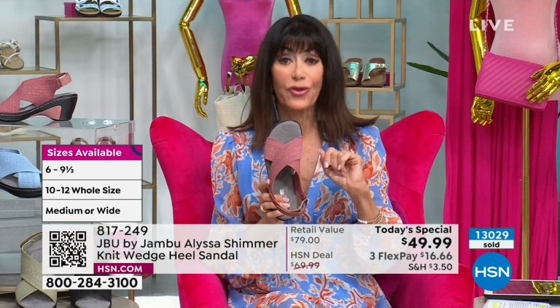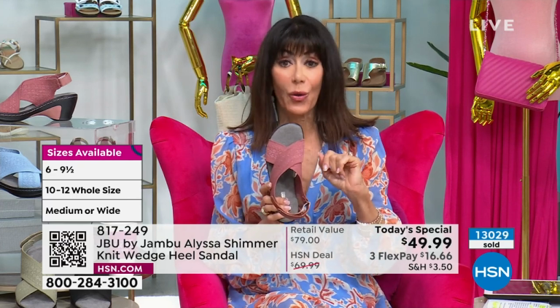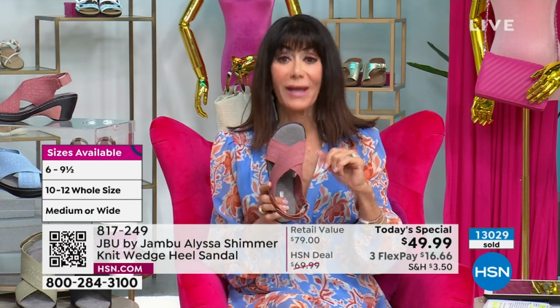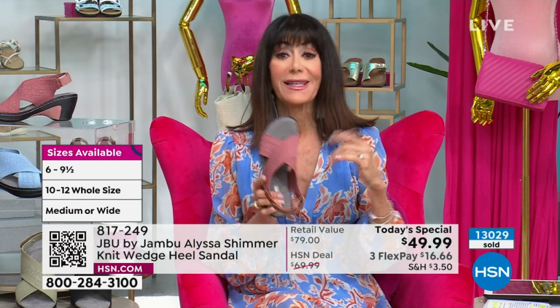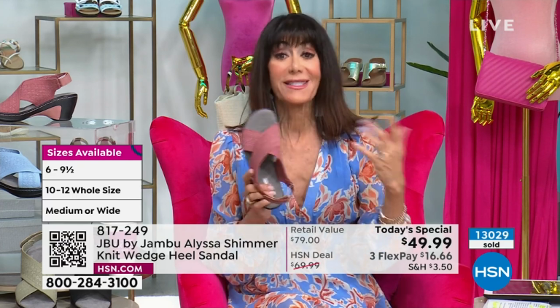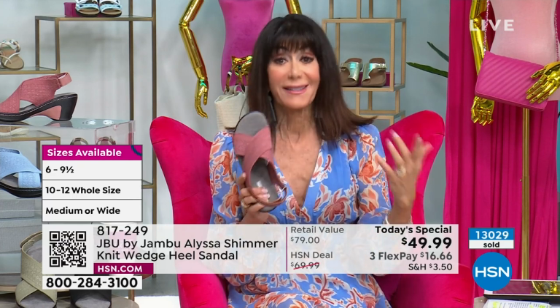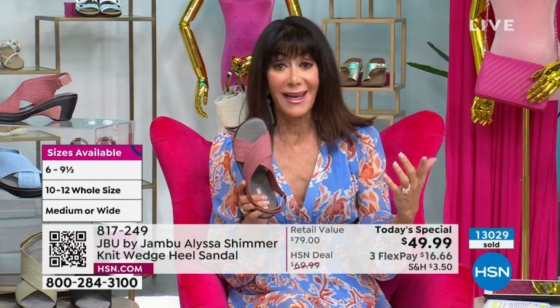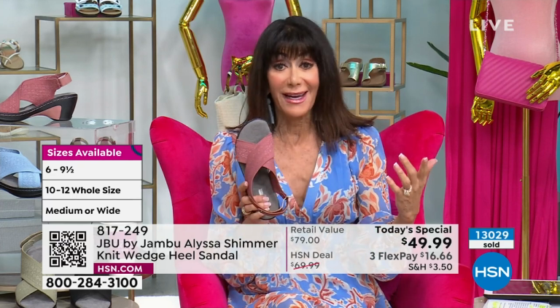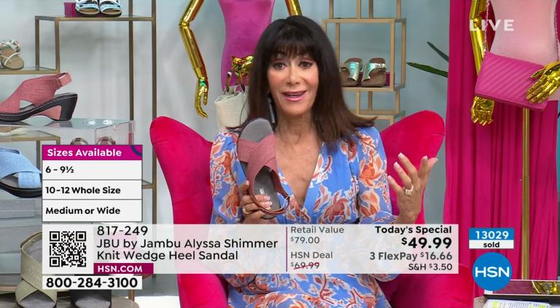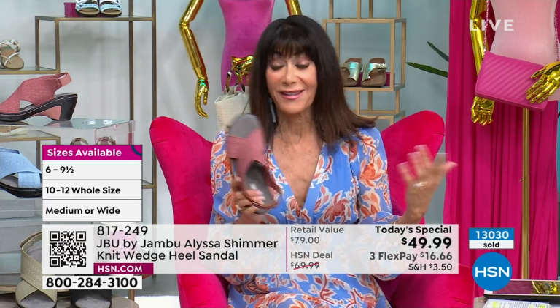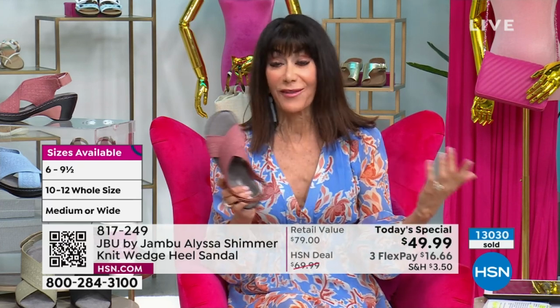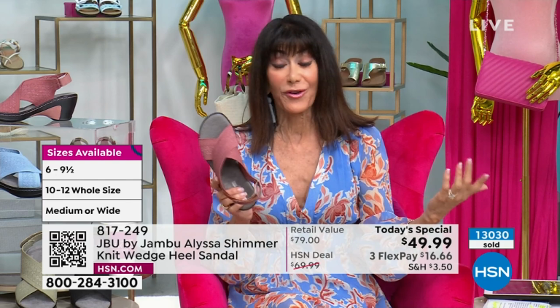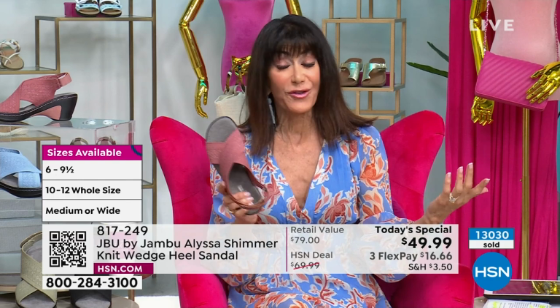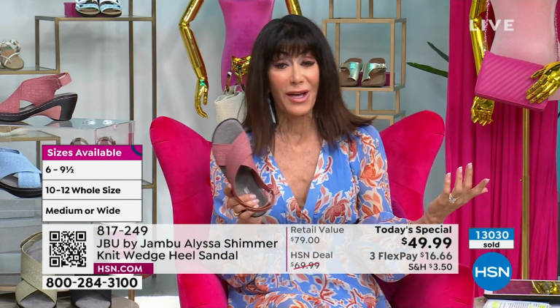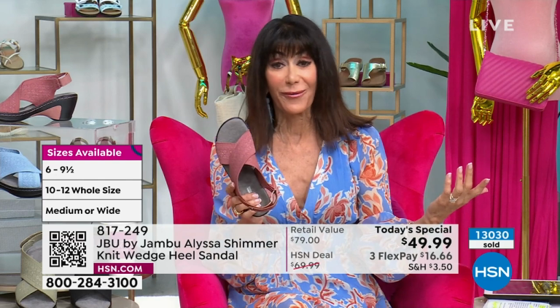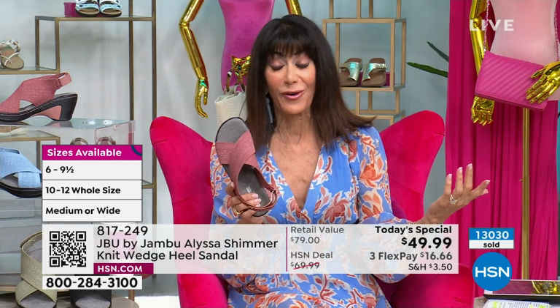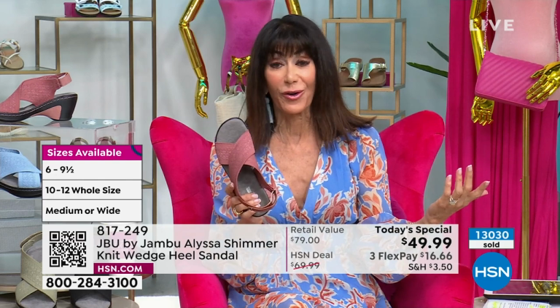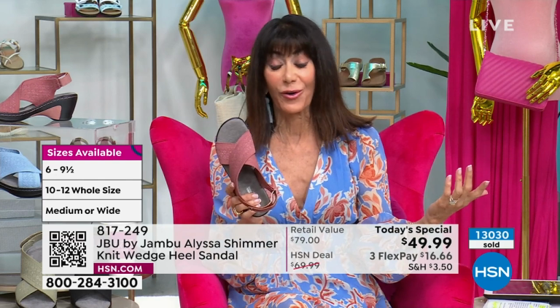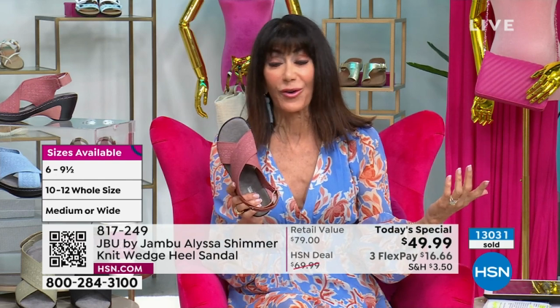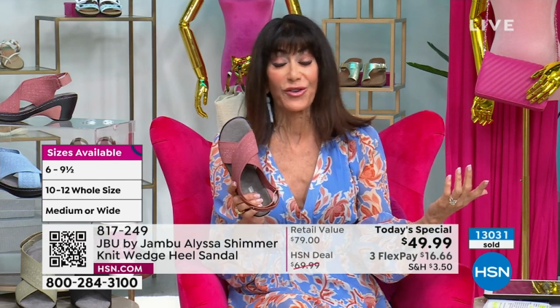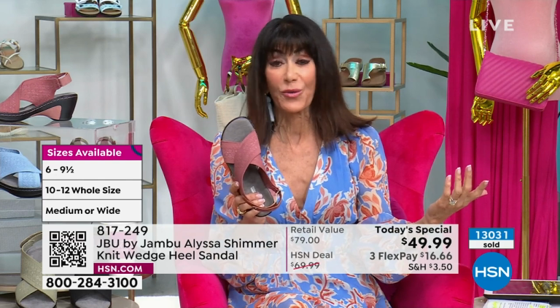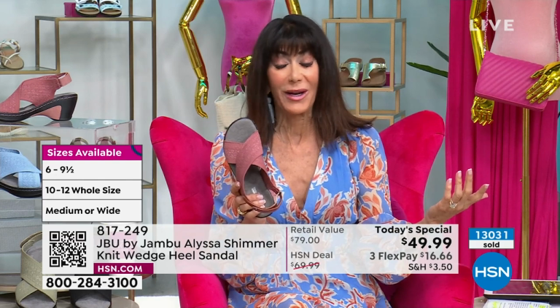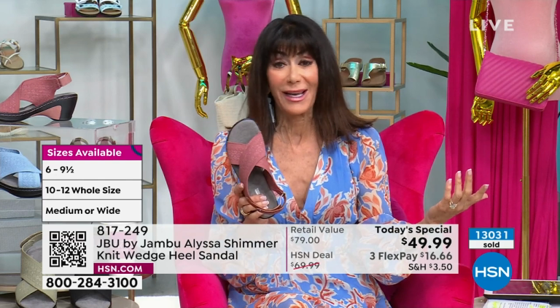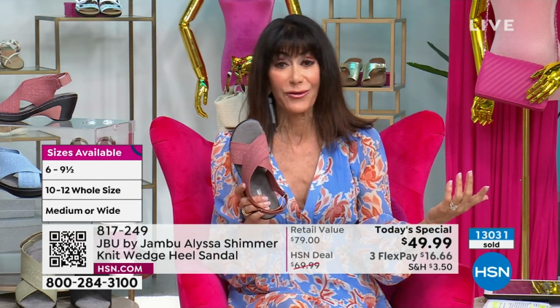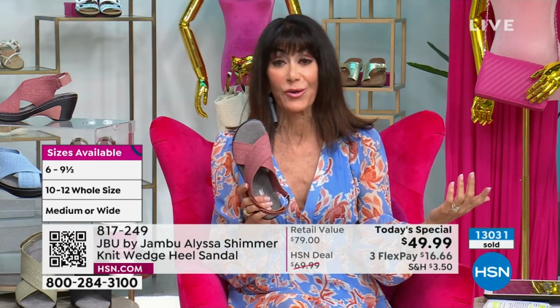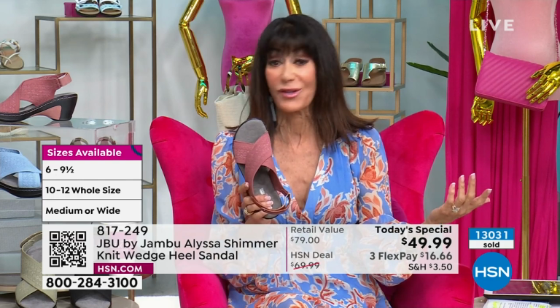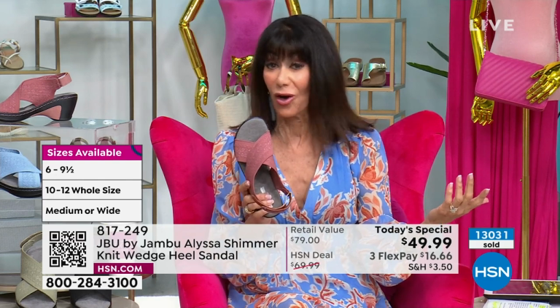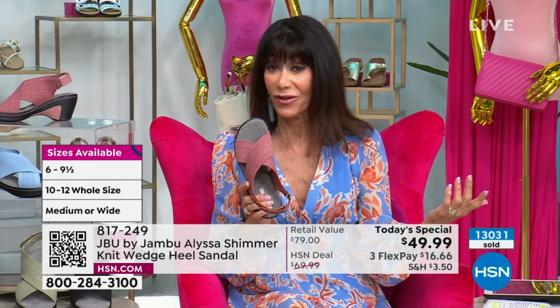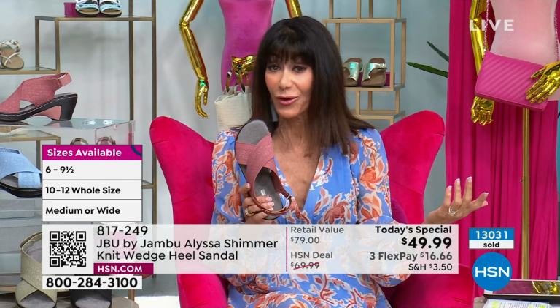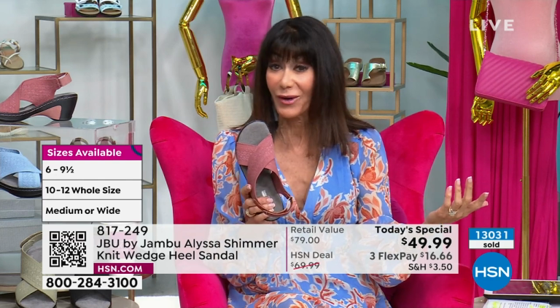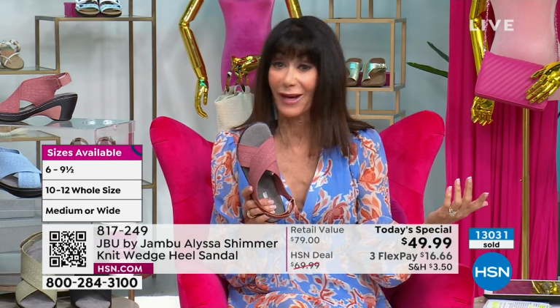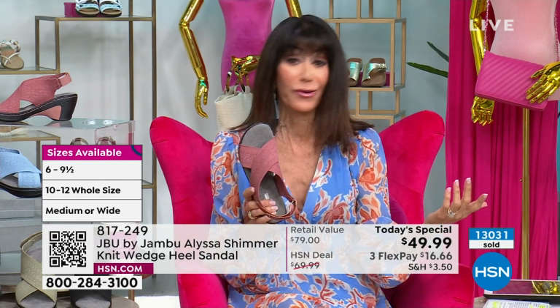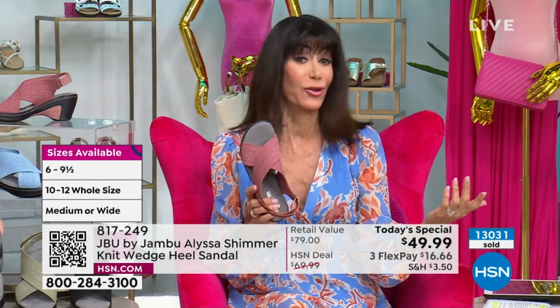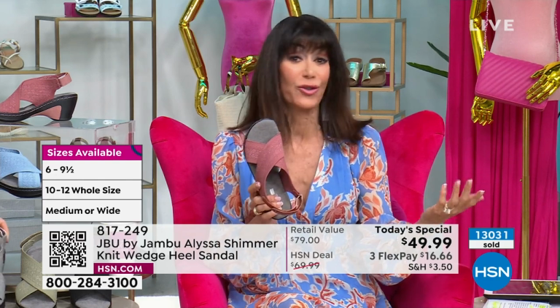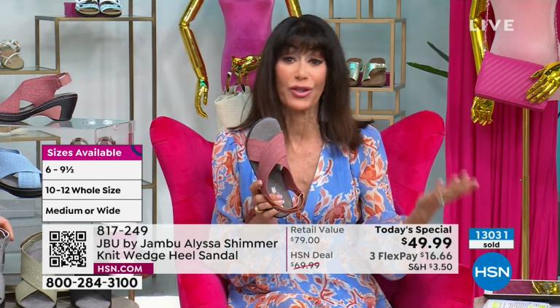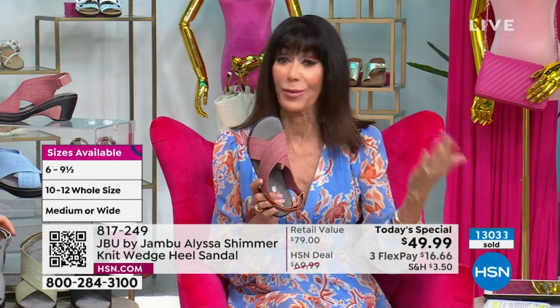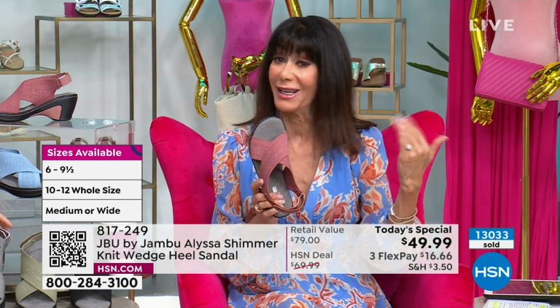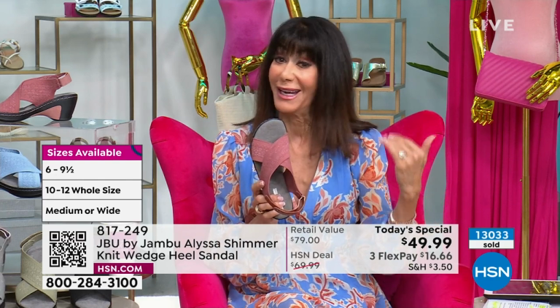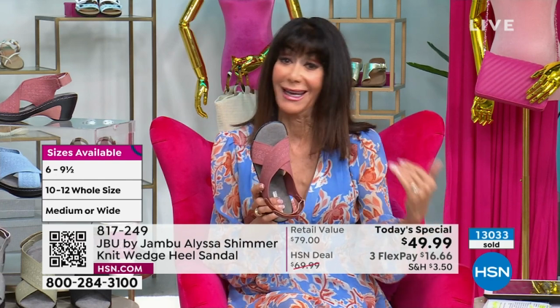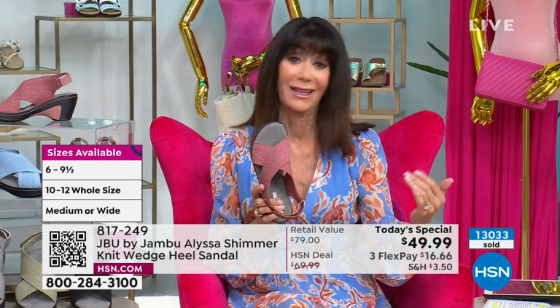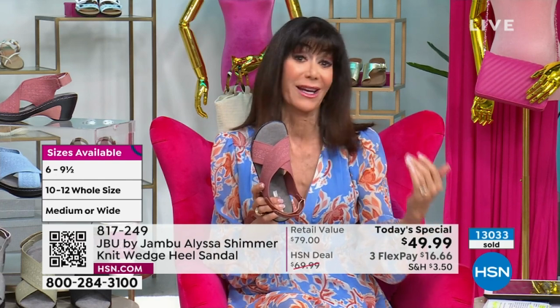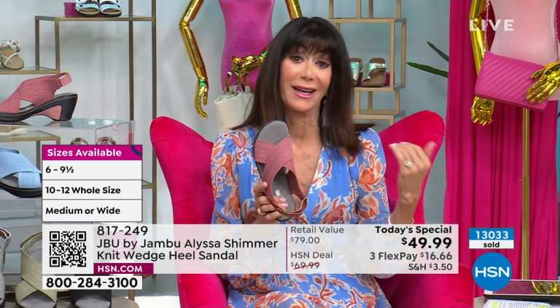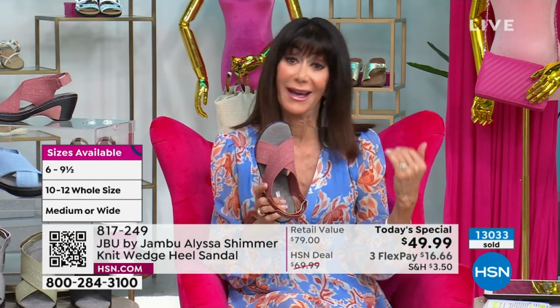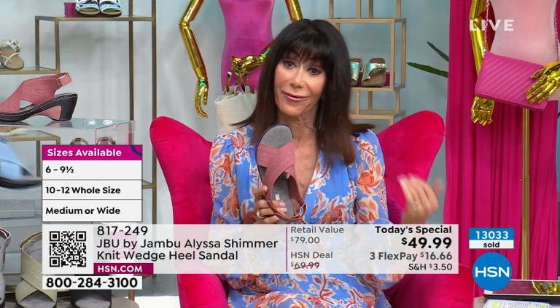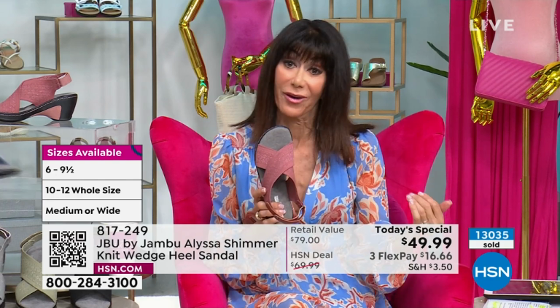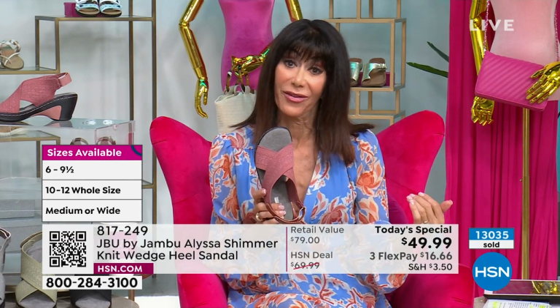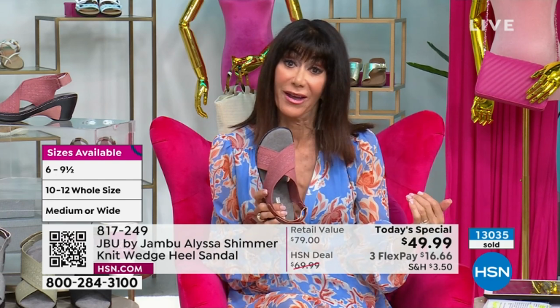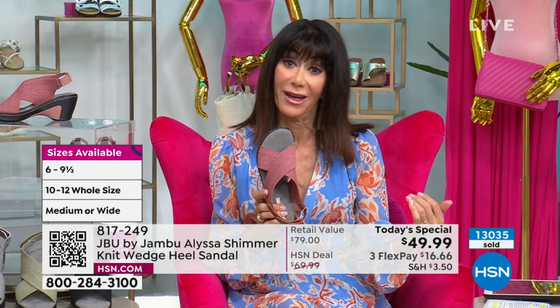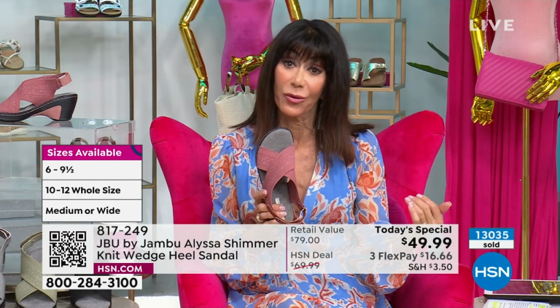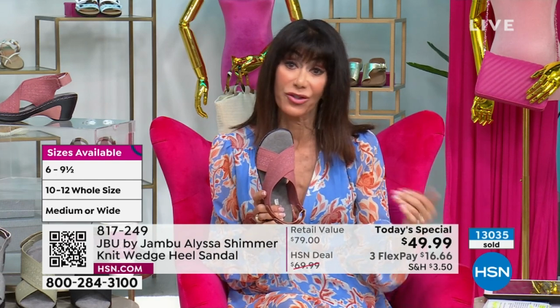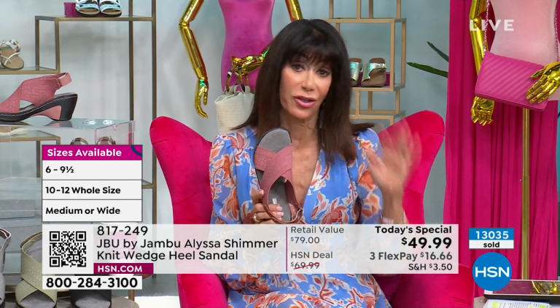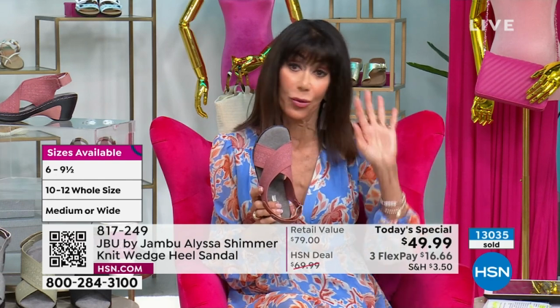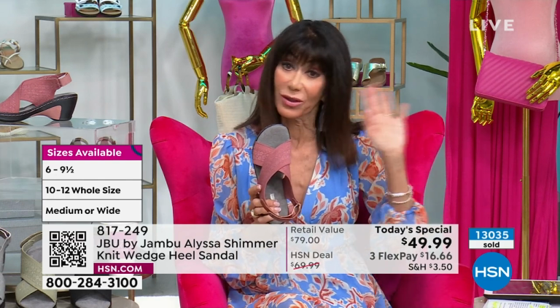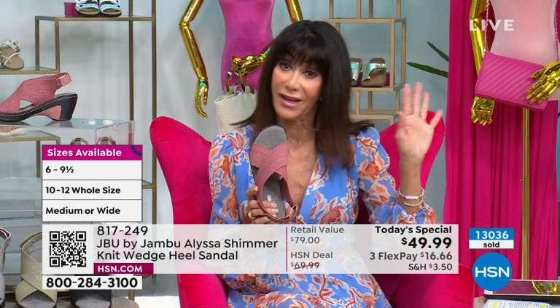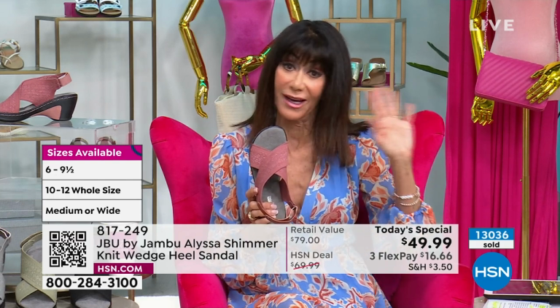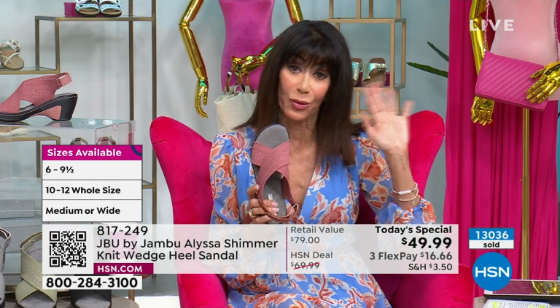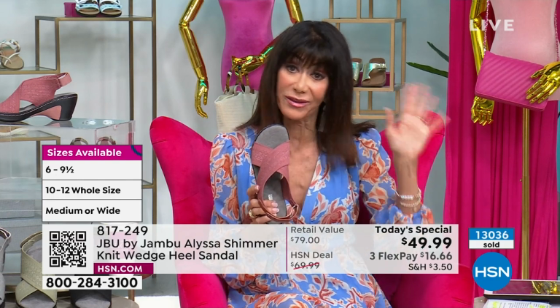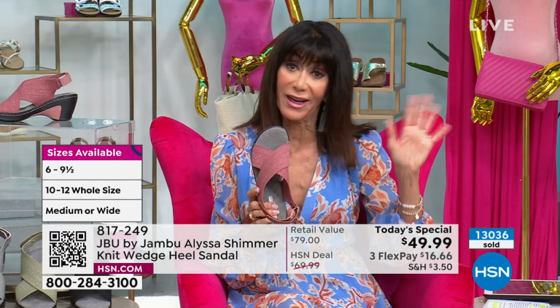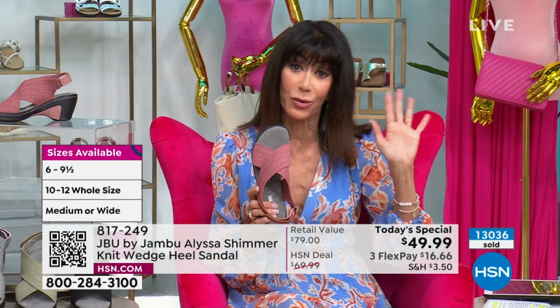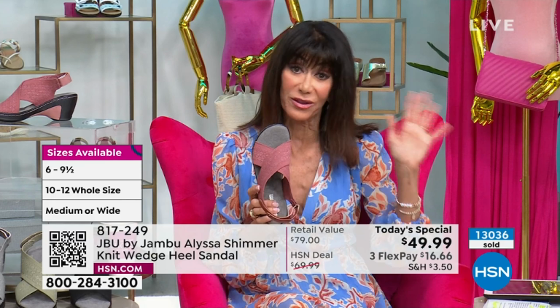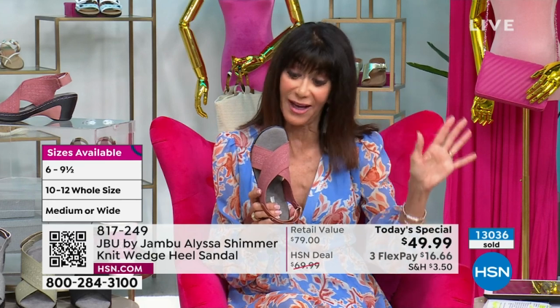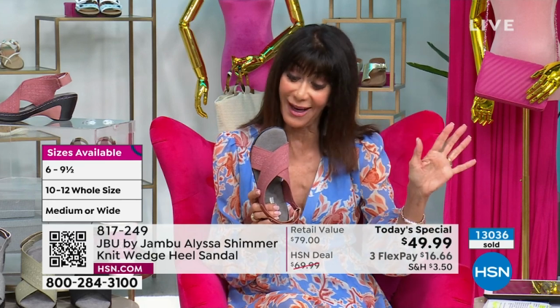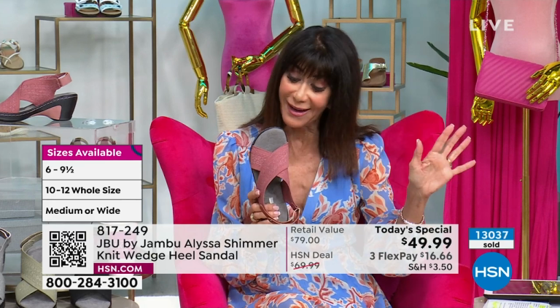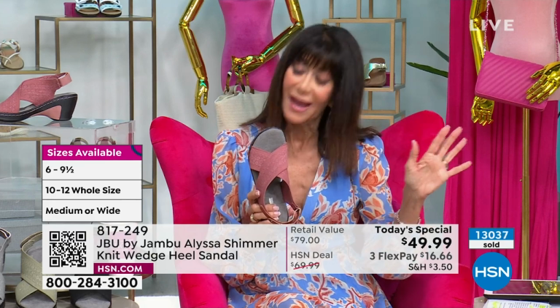Today is the first time for Girls Just Want to Have Shoes to have reduced shipping and handling on everything.